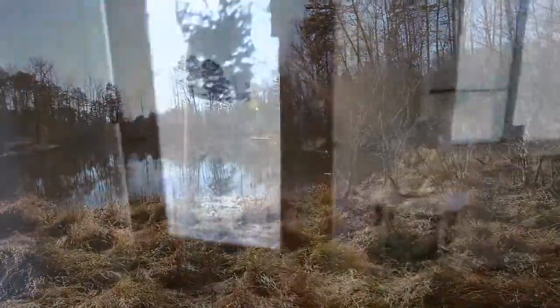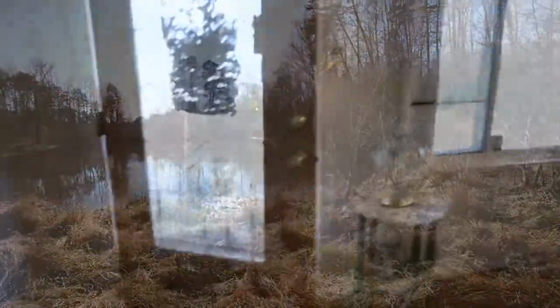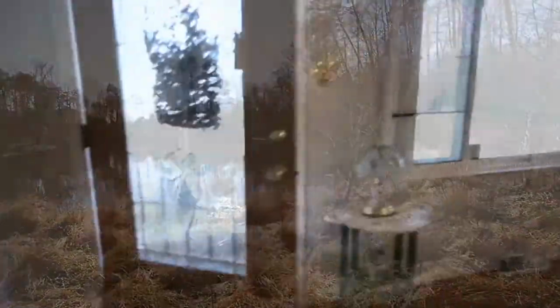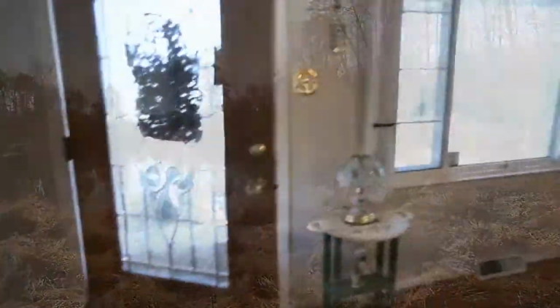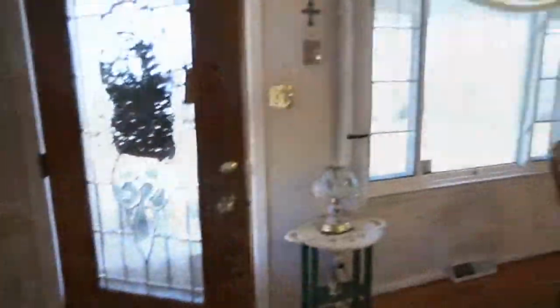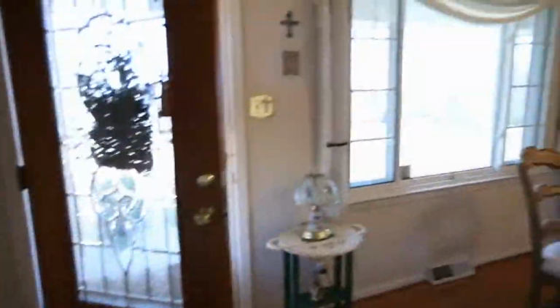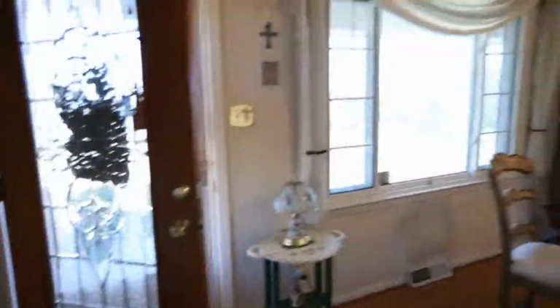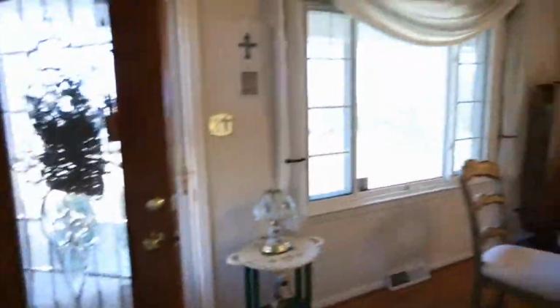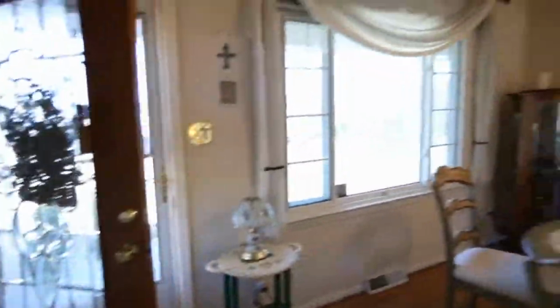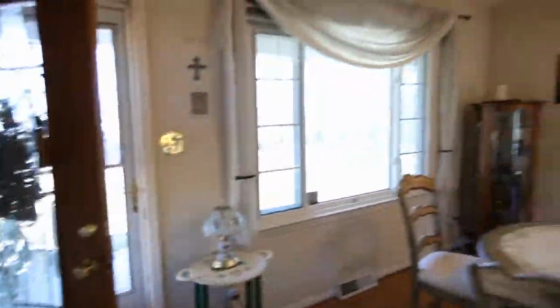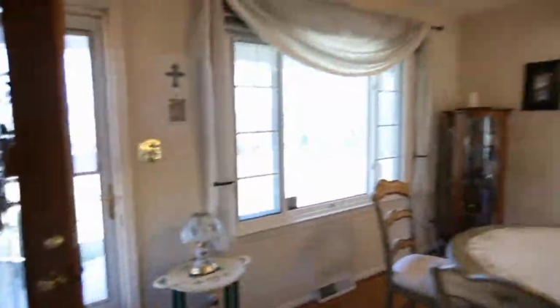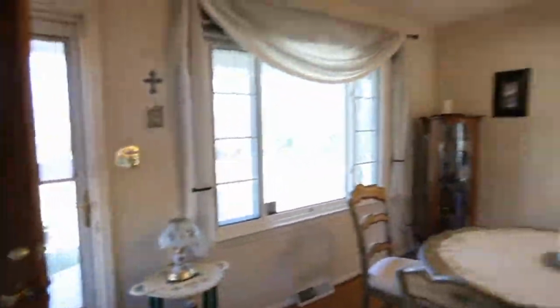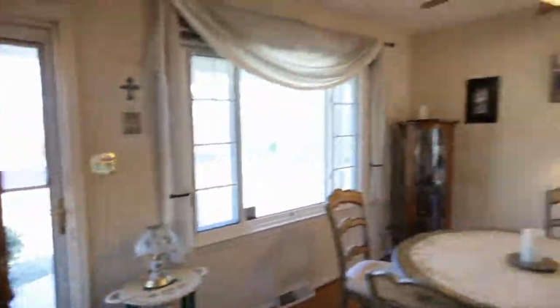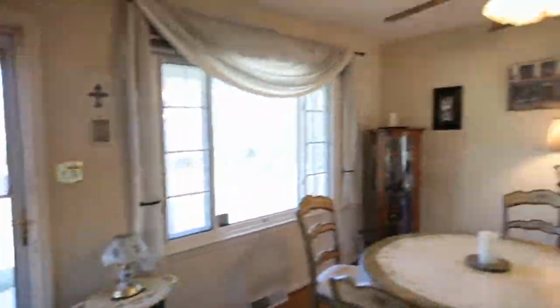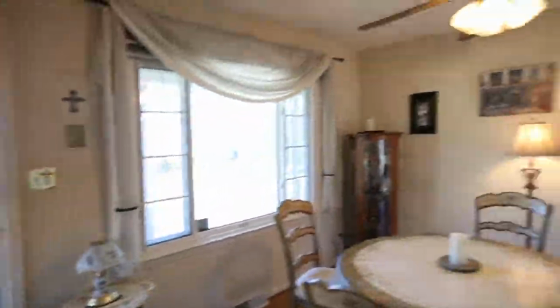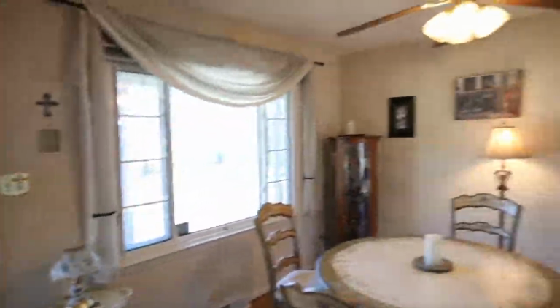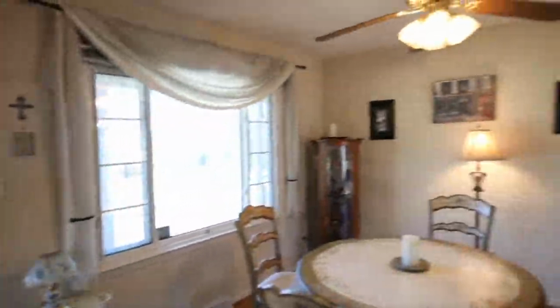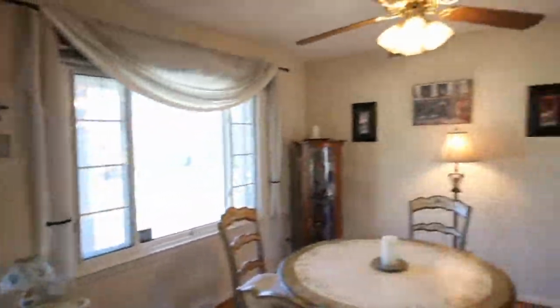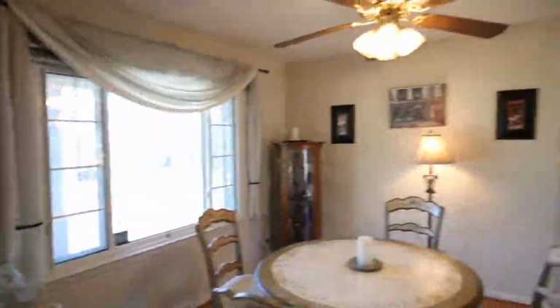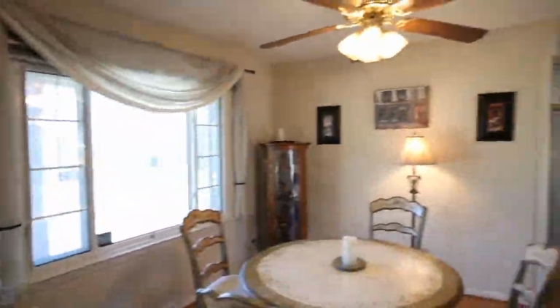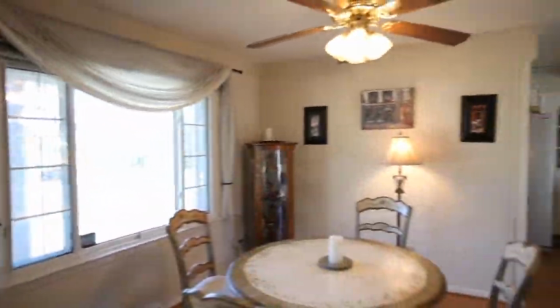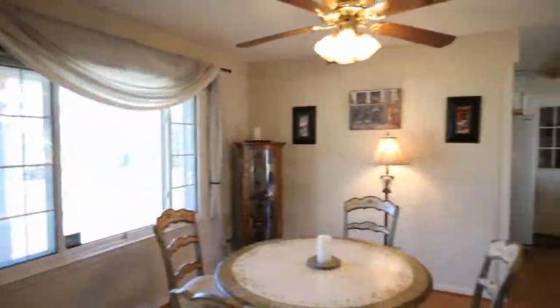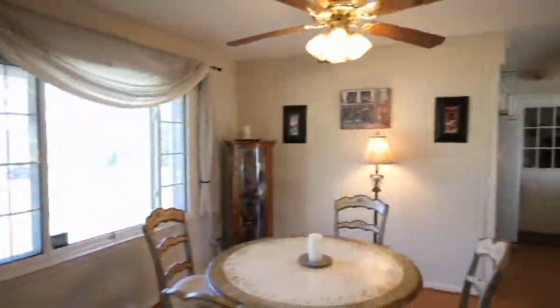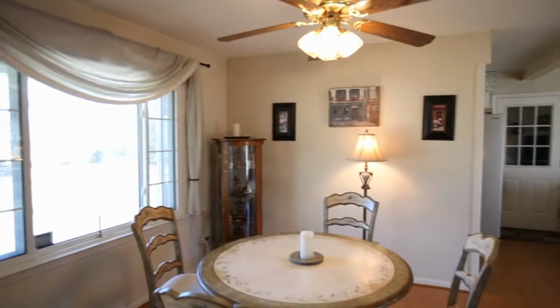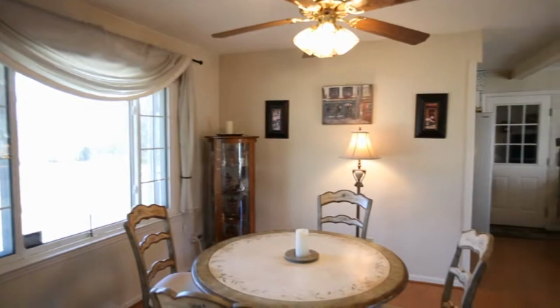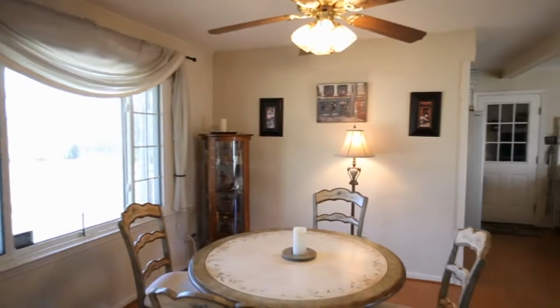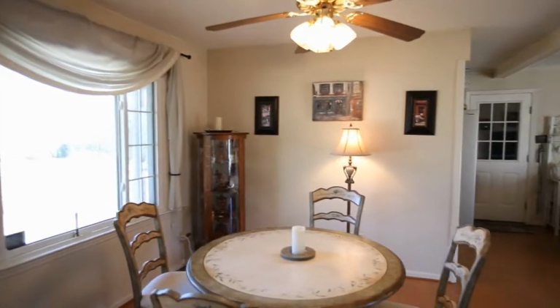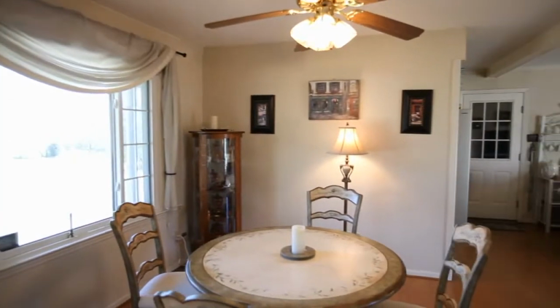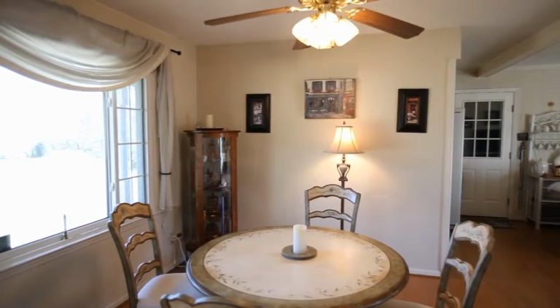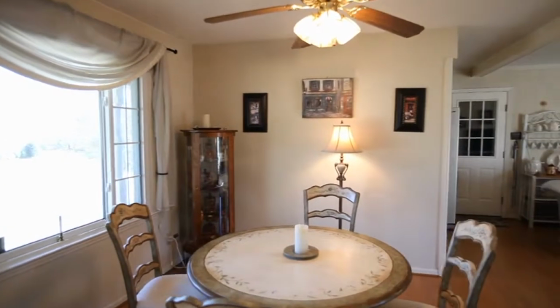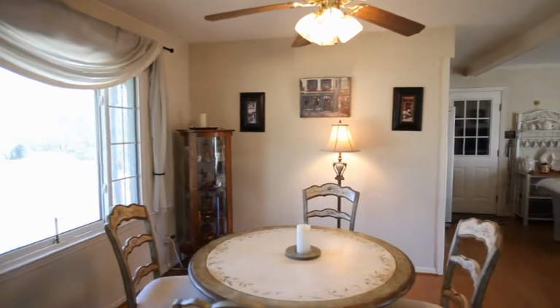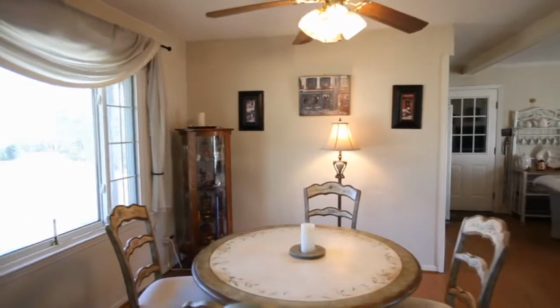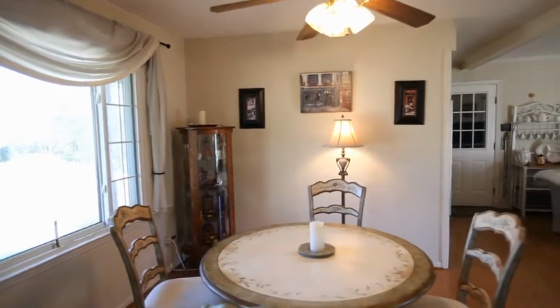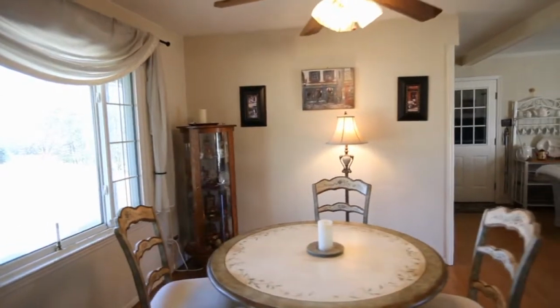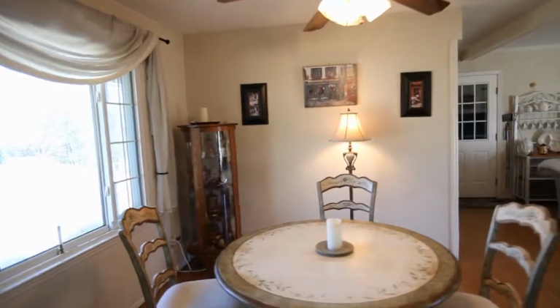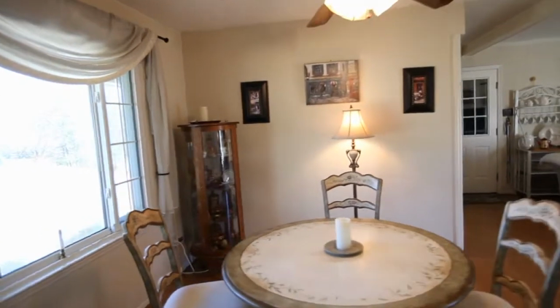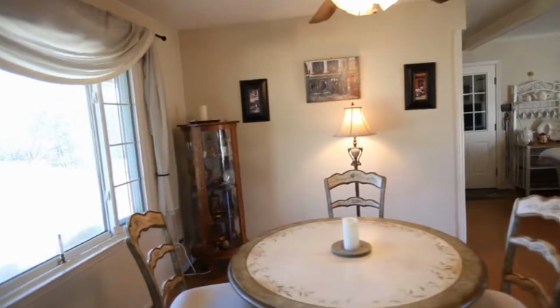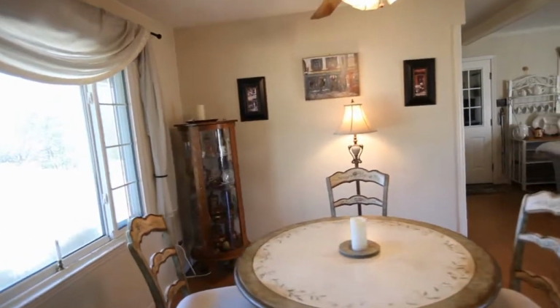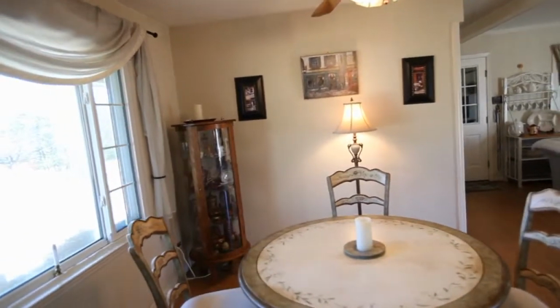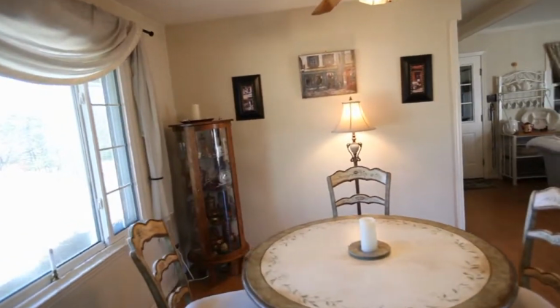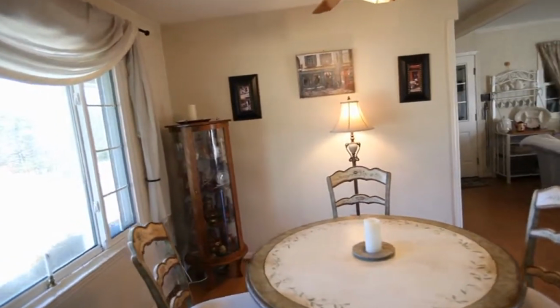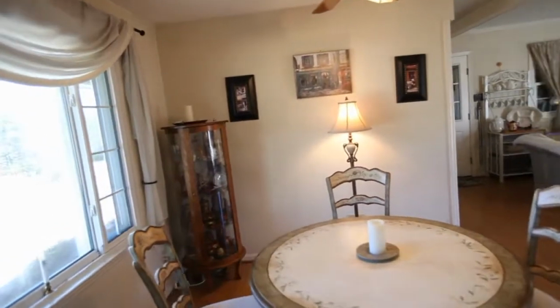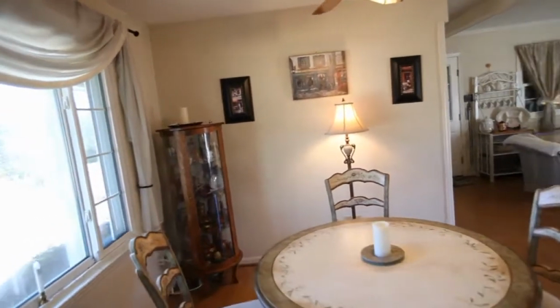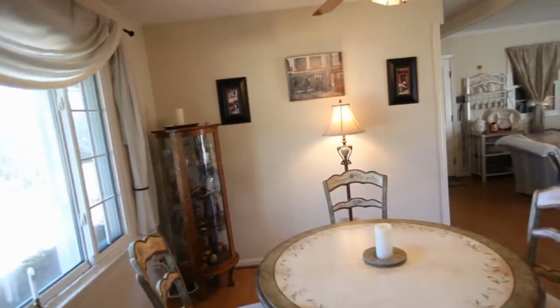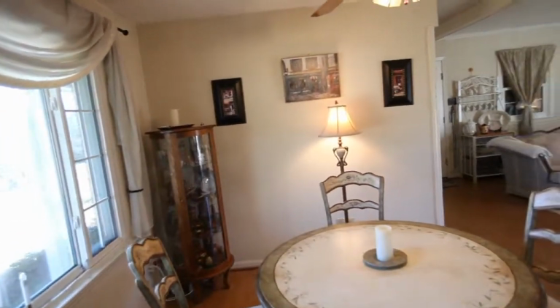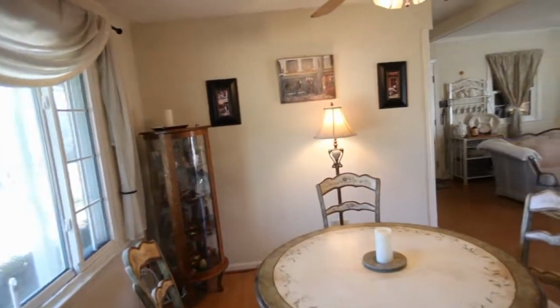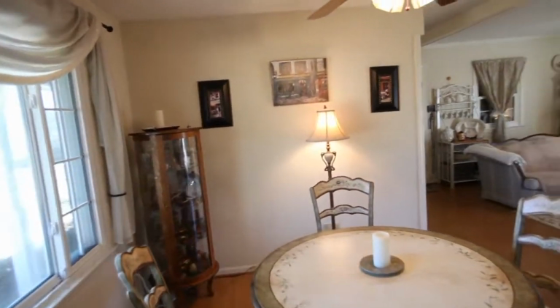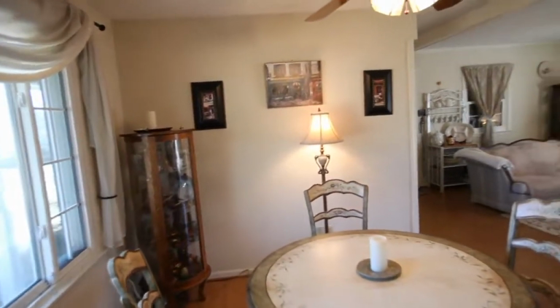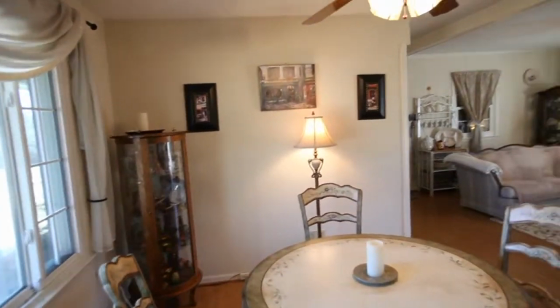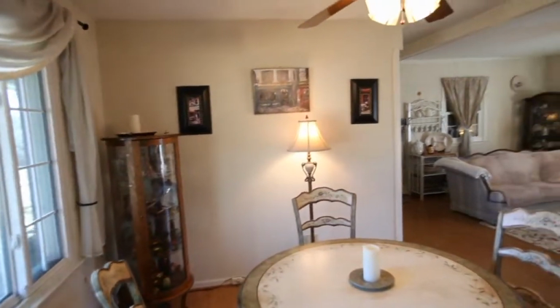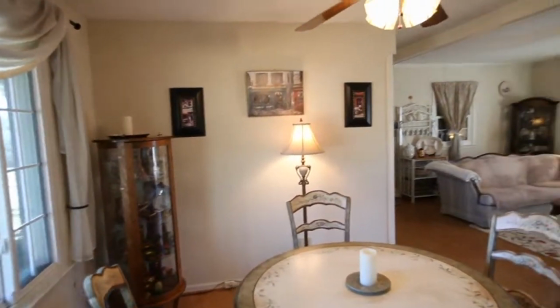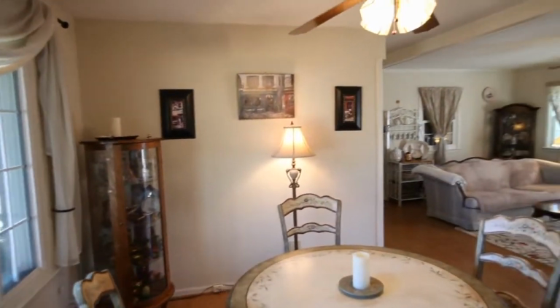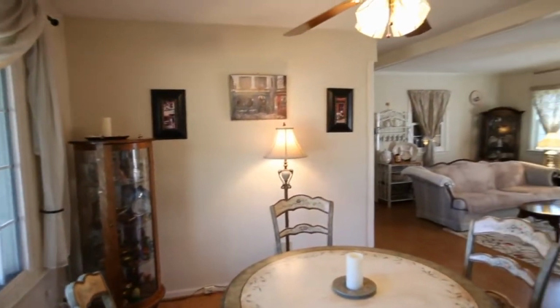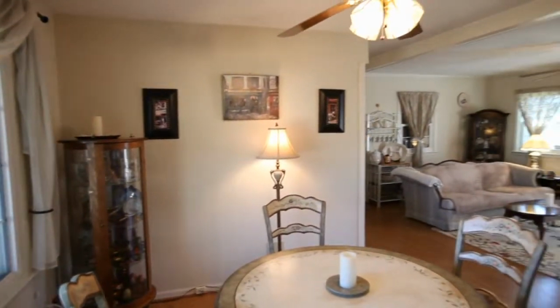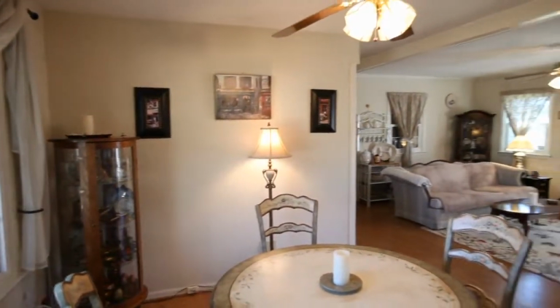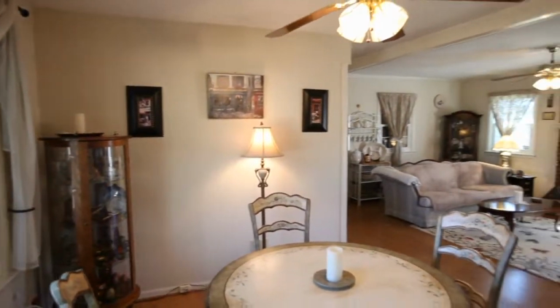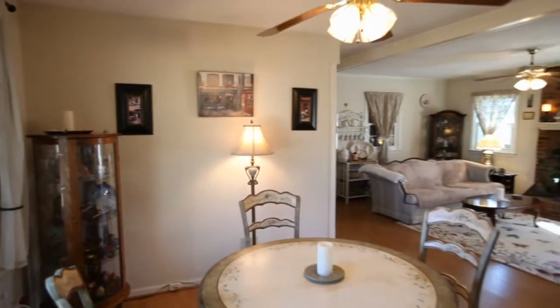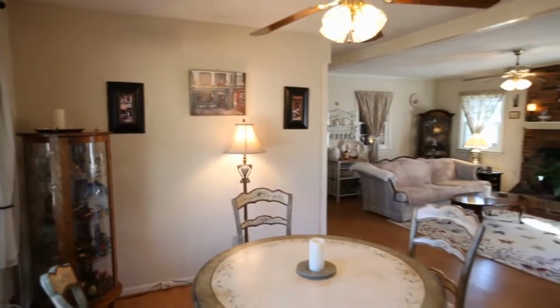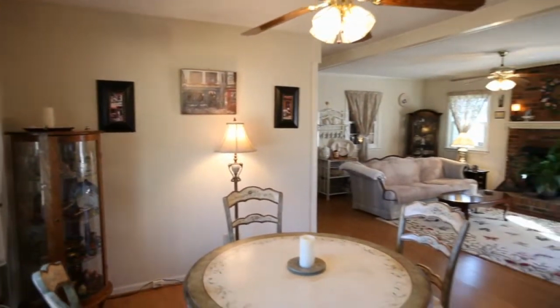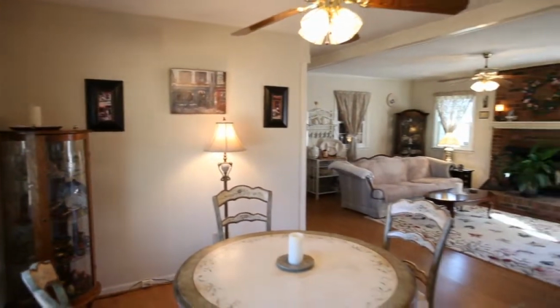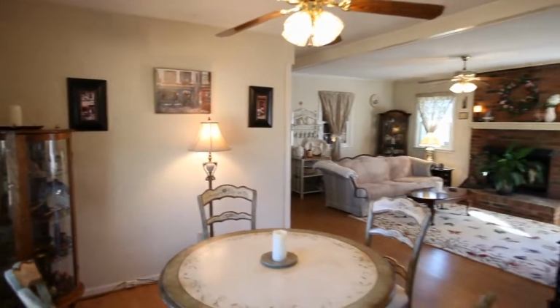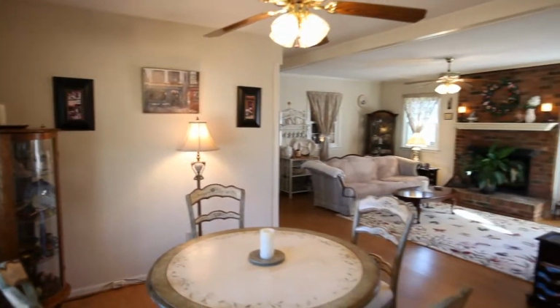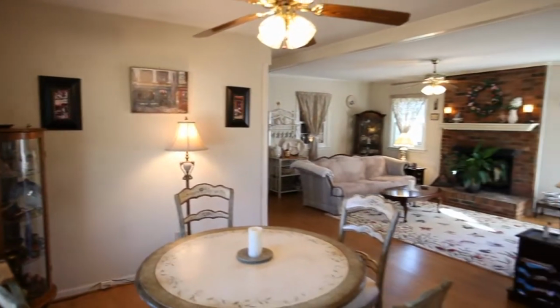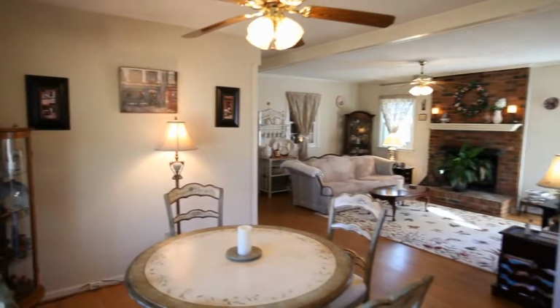The interior of the home opens to the left with the dining room, featuring a picture window looking out over the front porch.